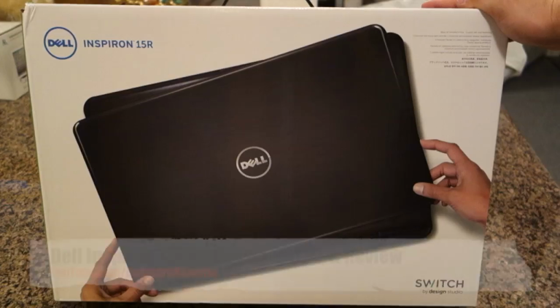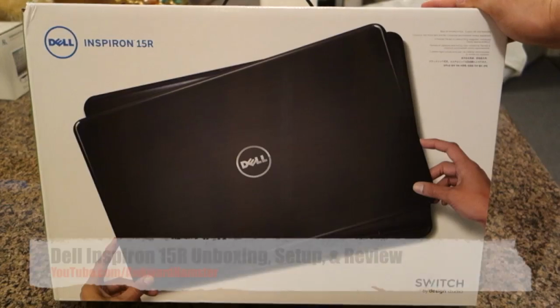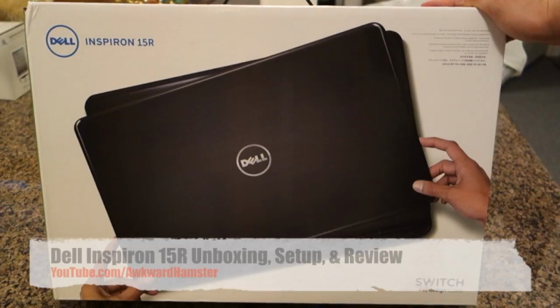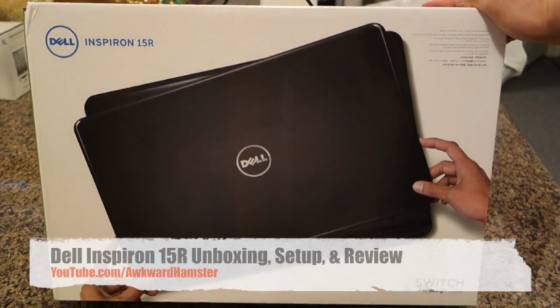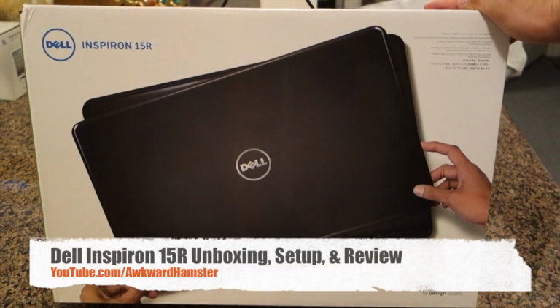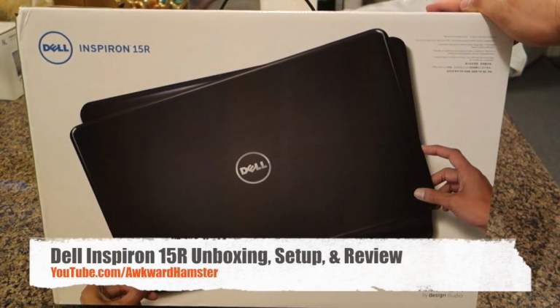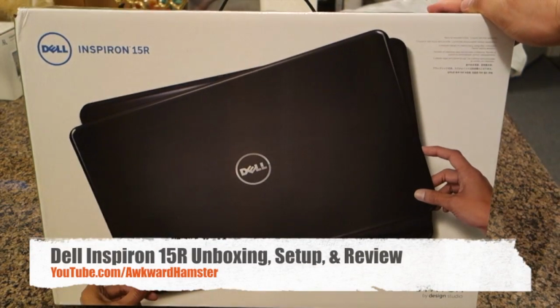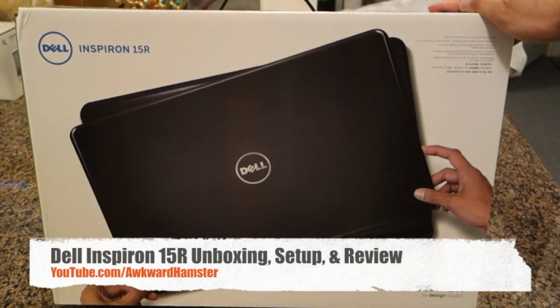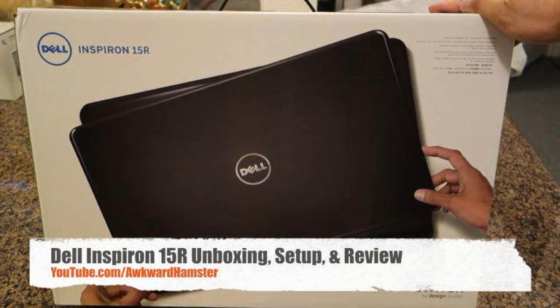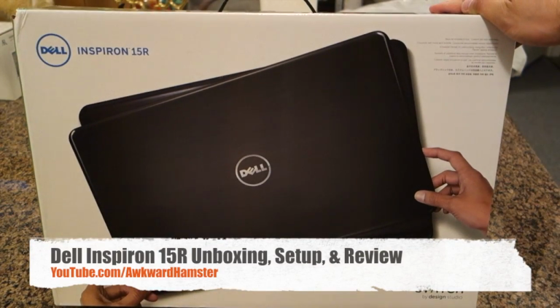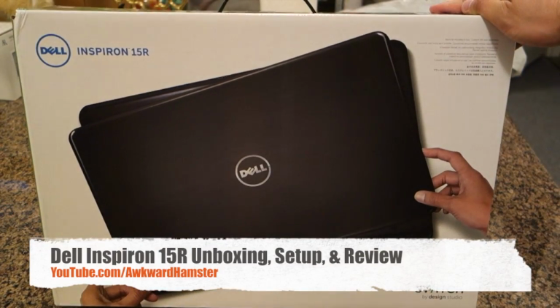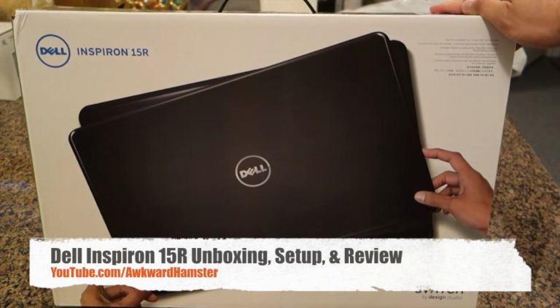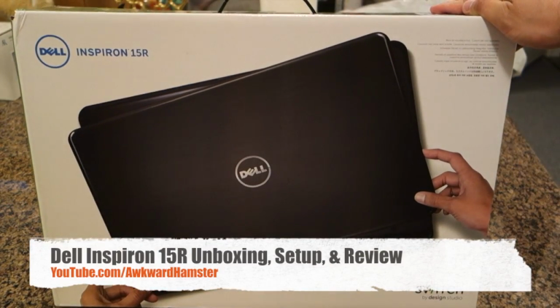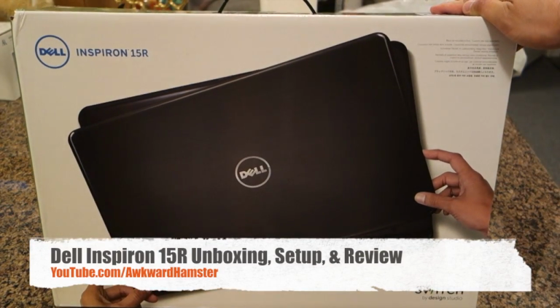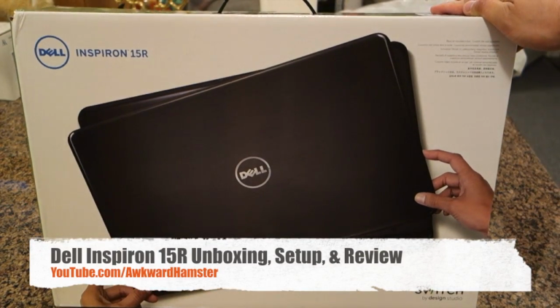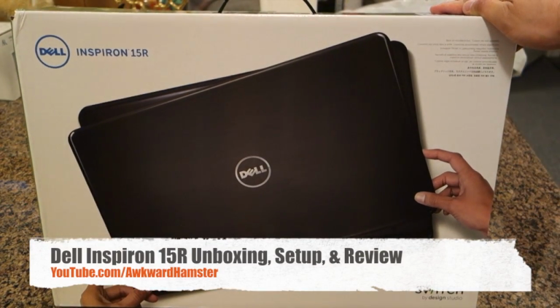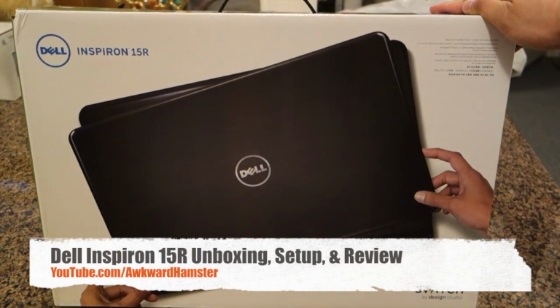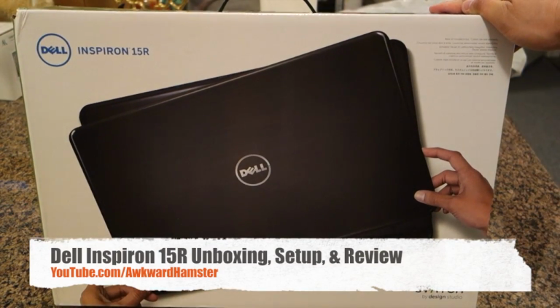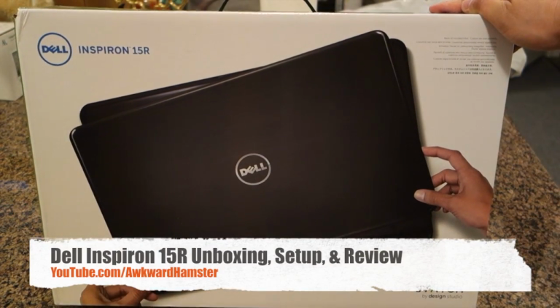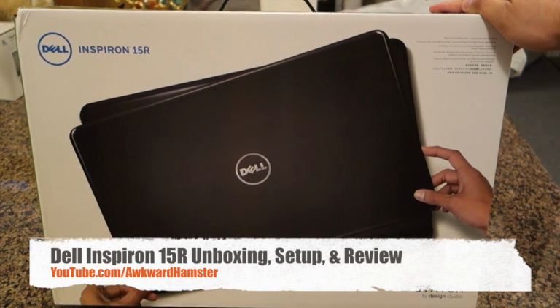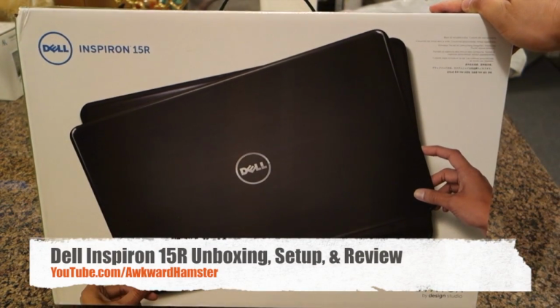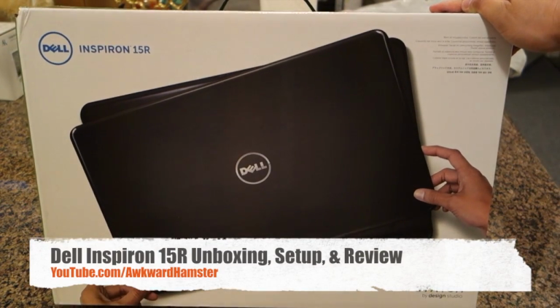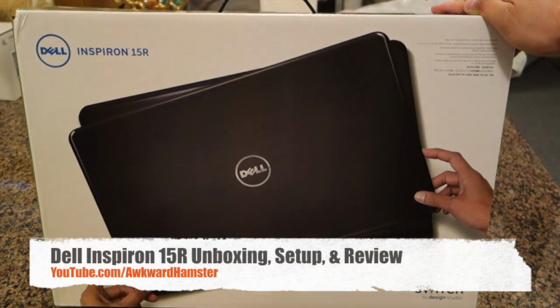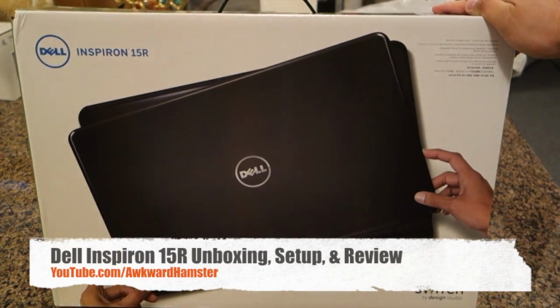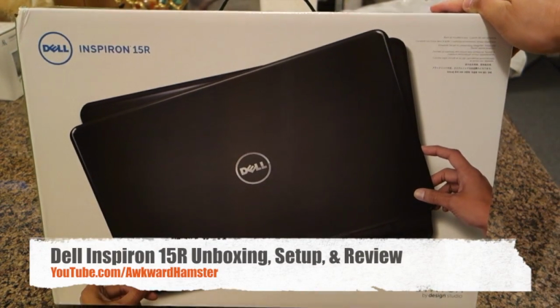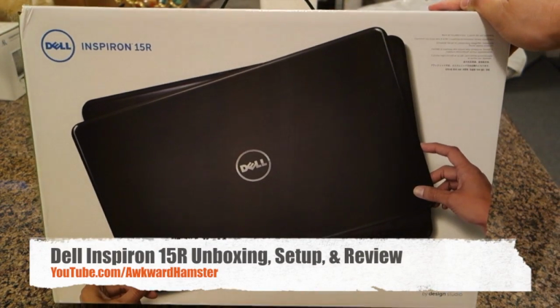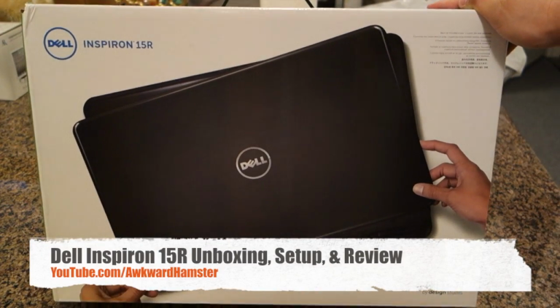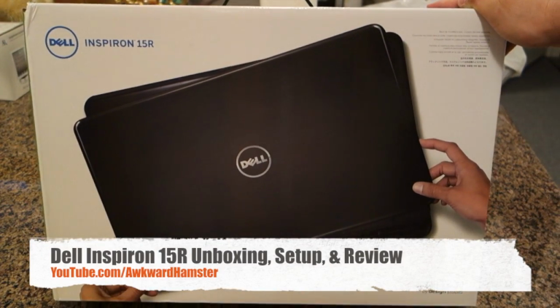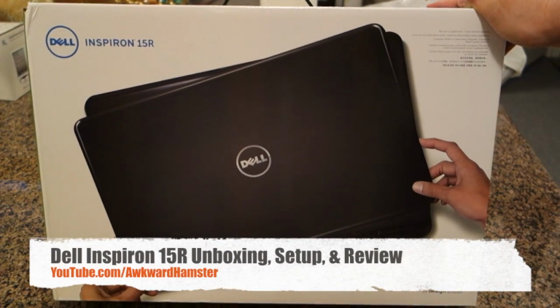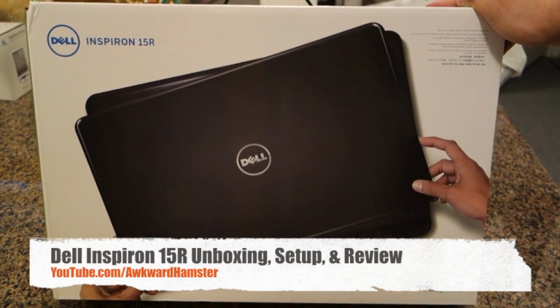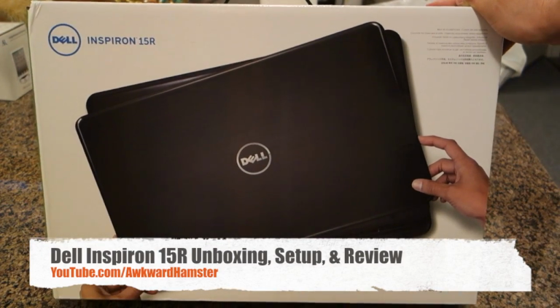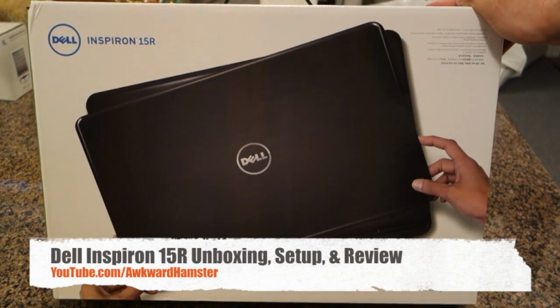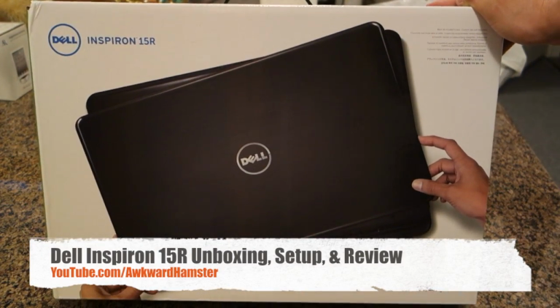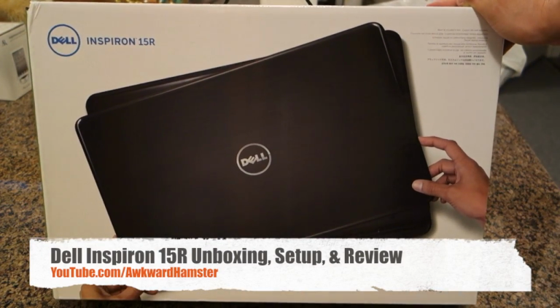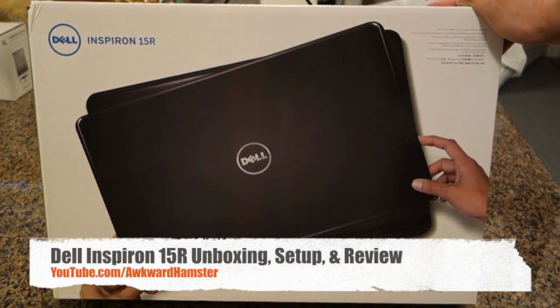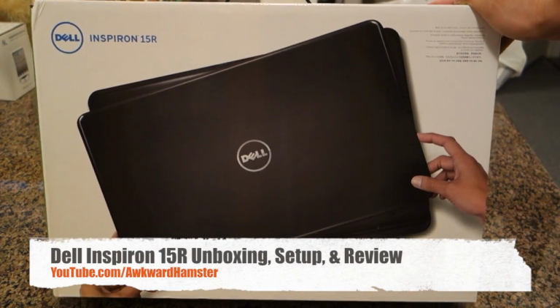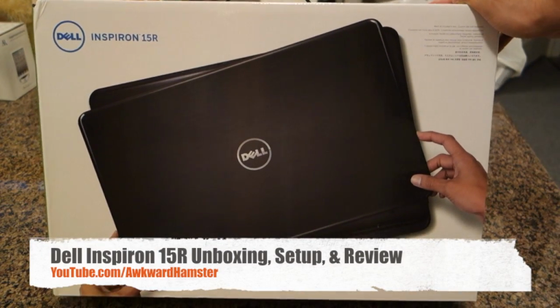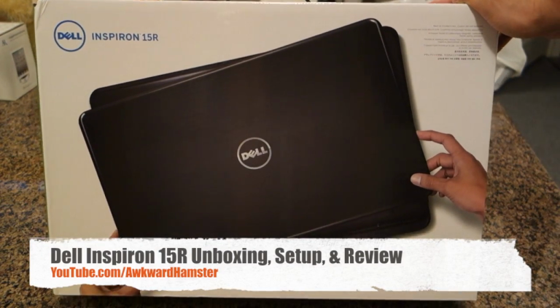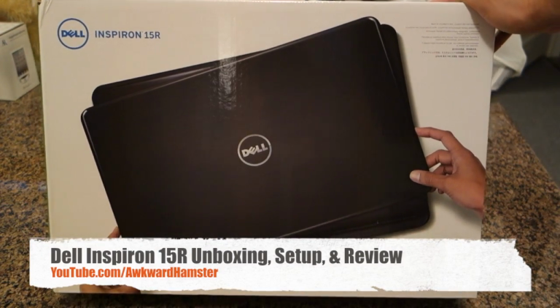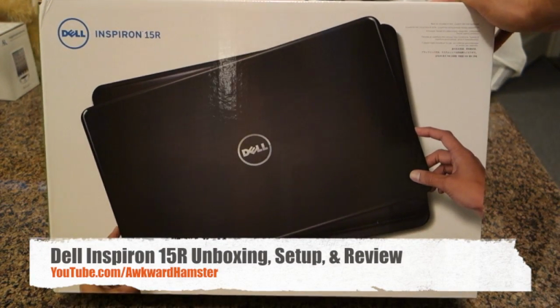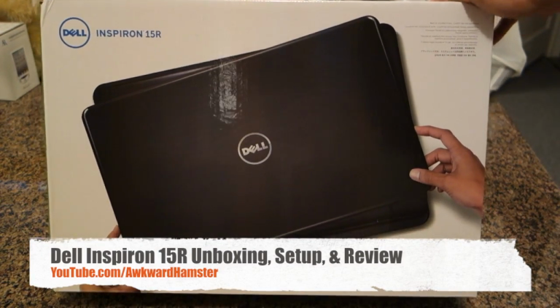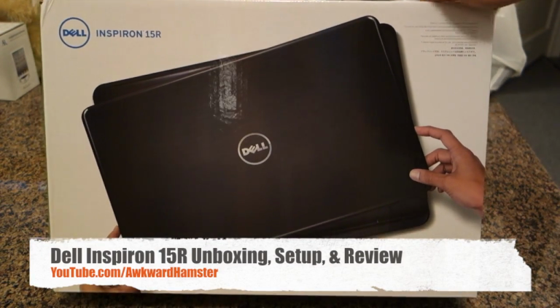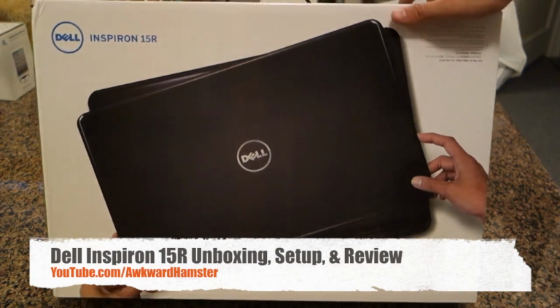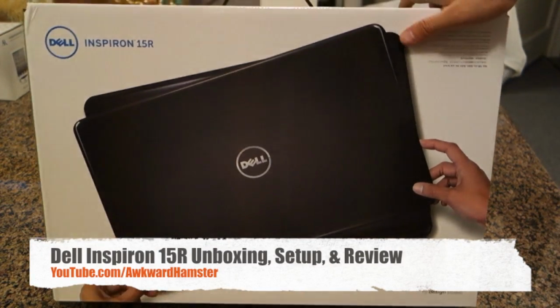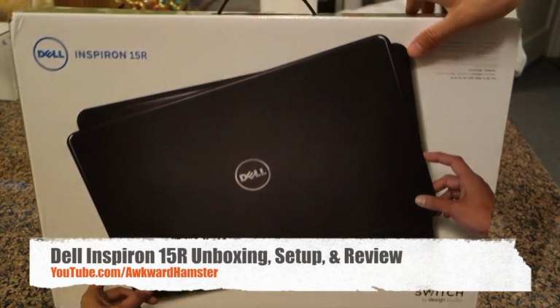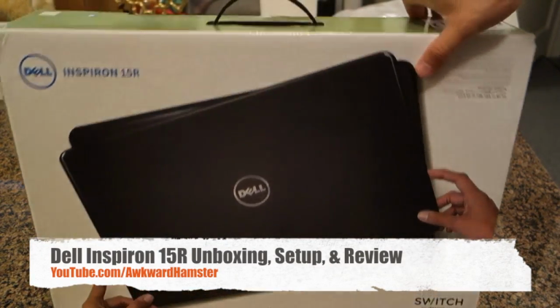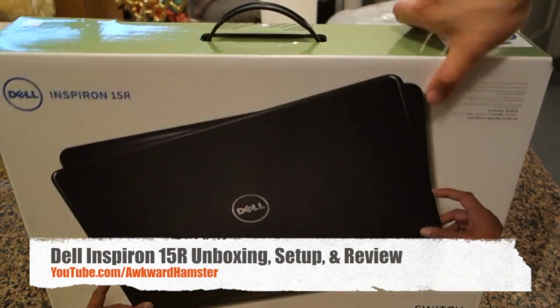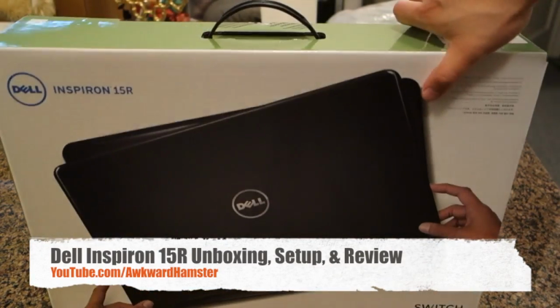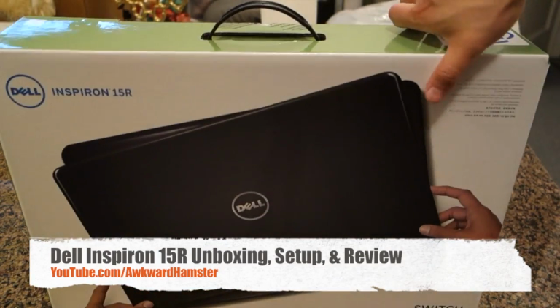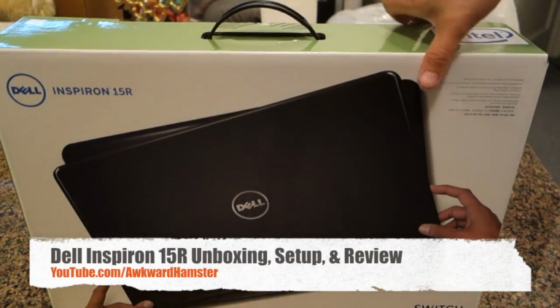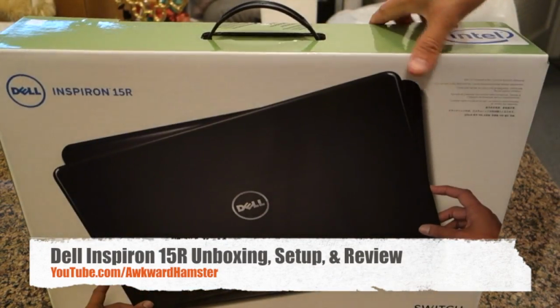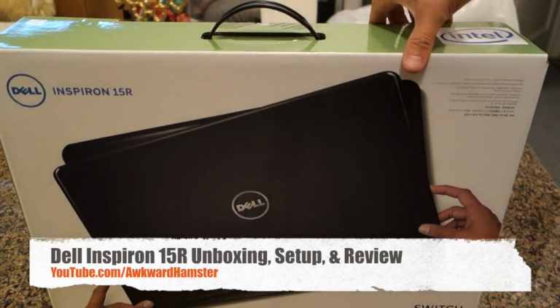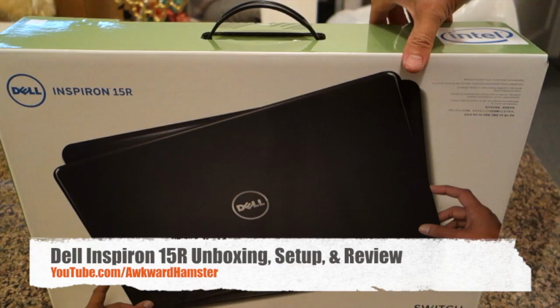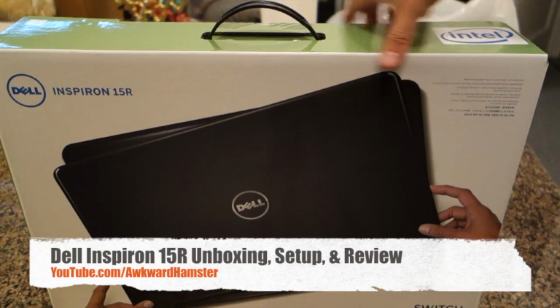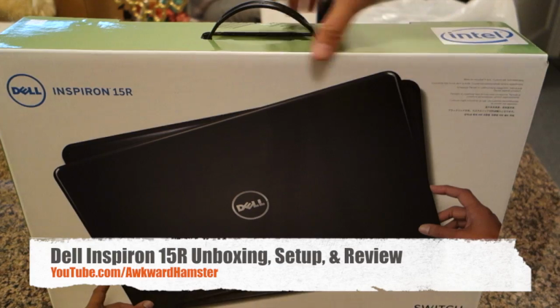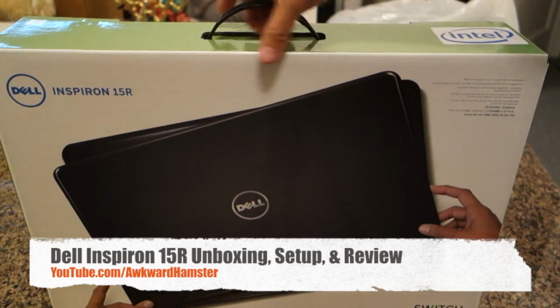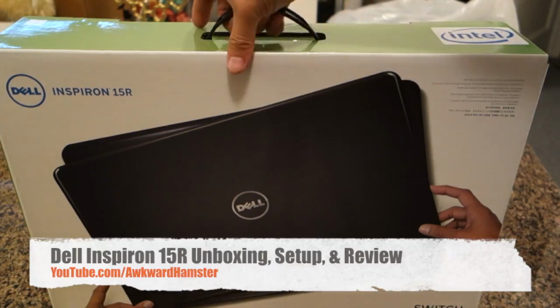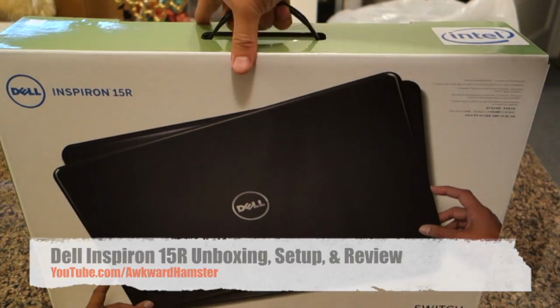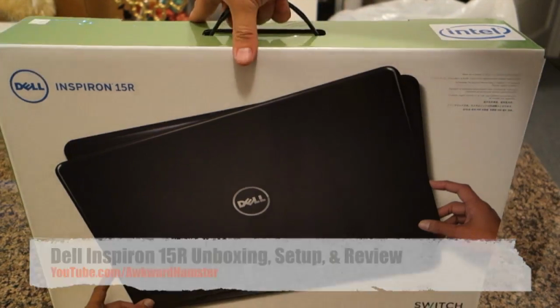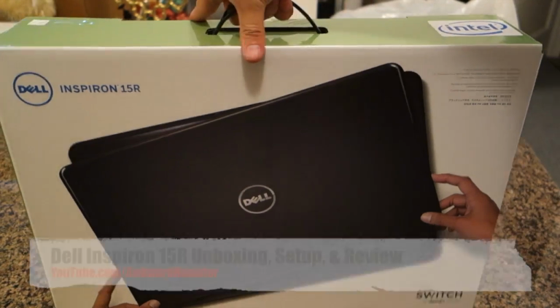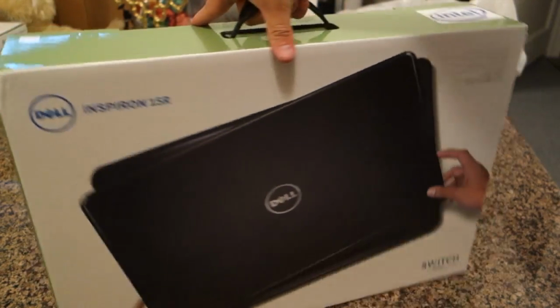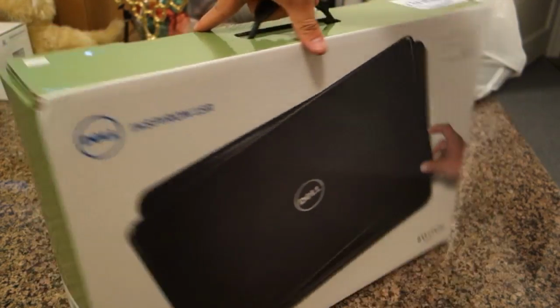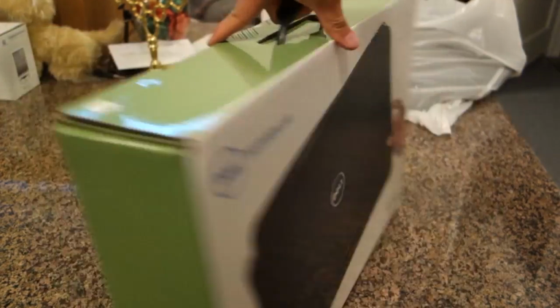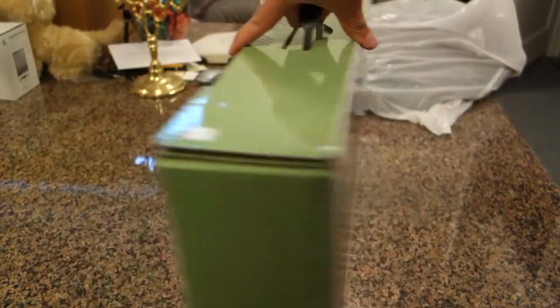Hi, welcome to Walker Hamster. Today I got the unboxing of a Dell Inspiron 15R. I got mine from Costco since it was on sale.